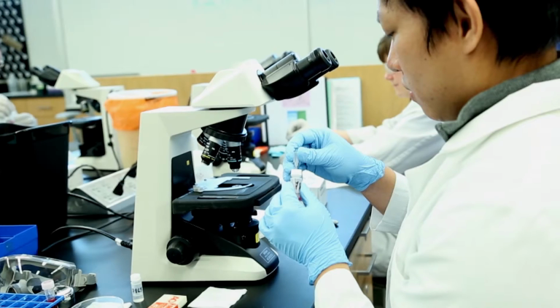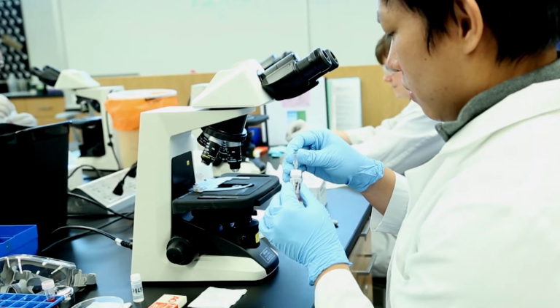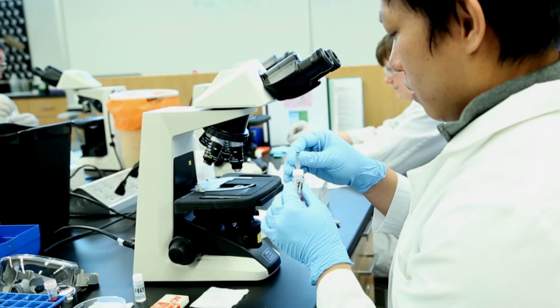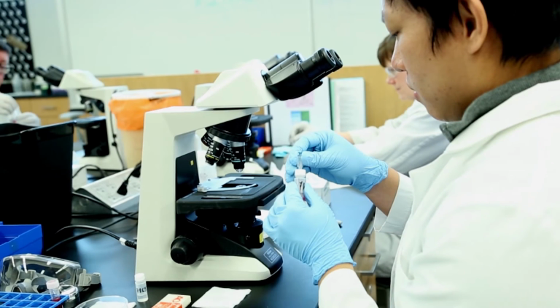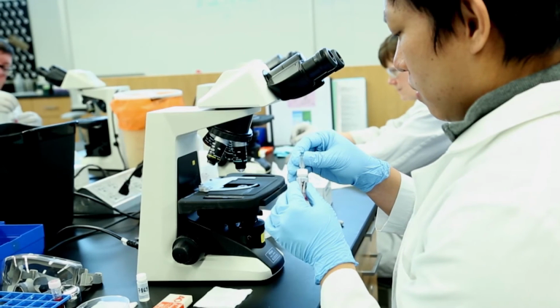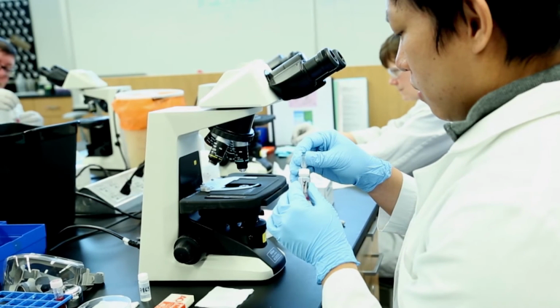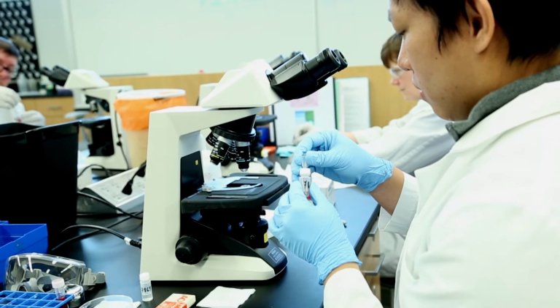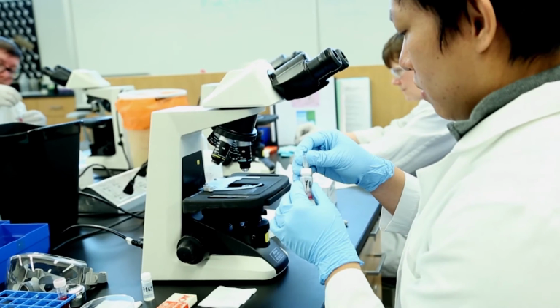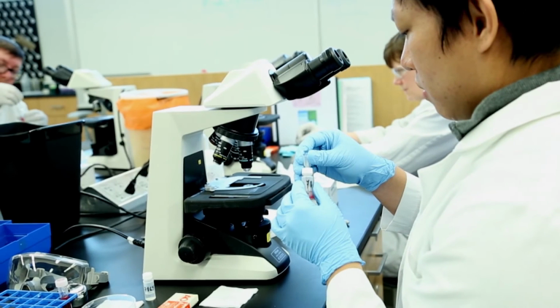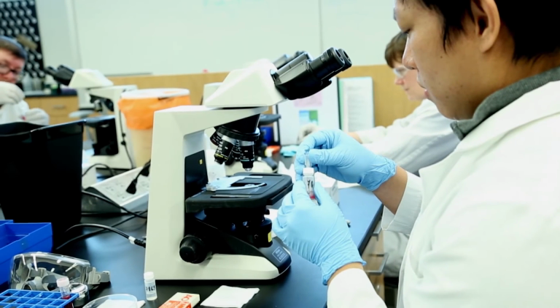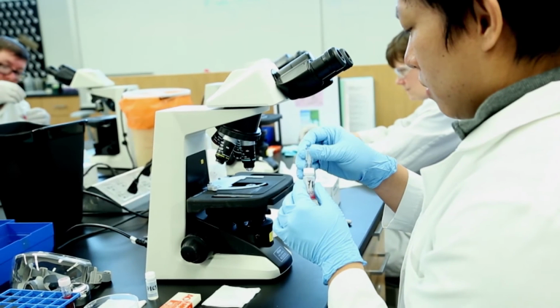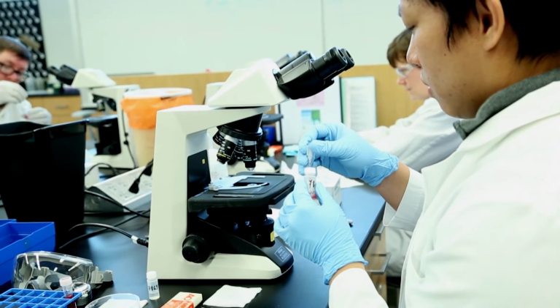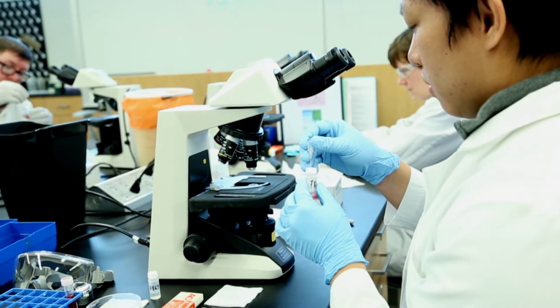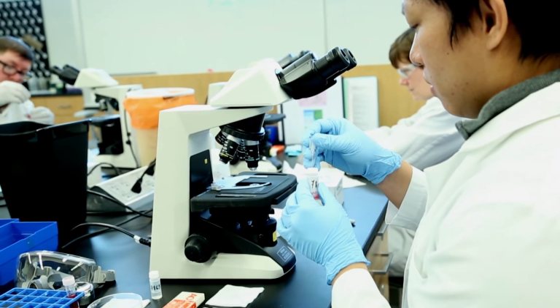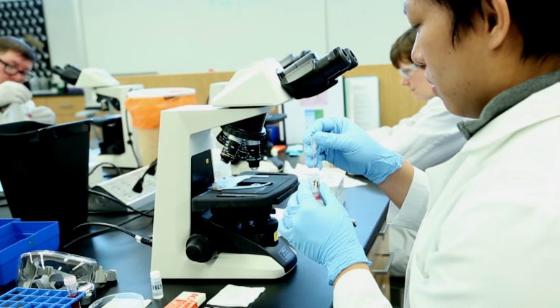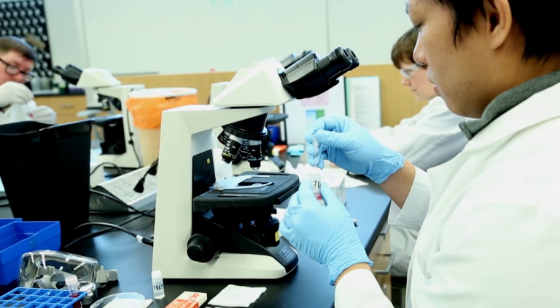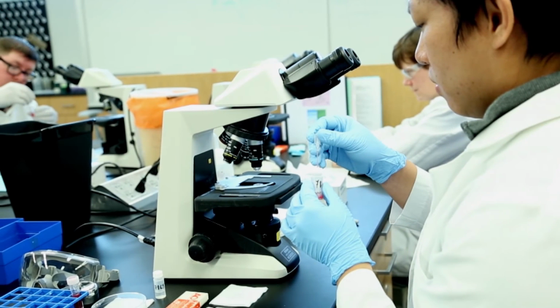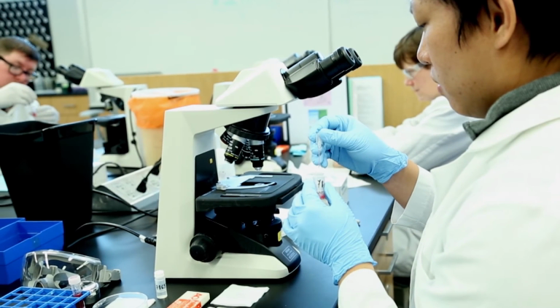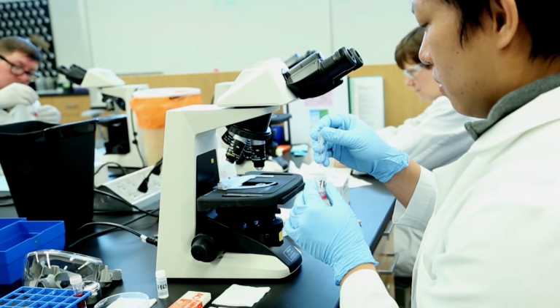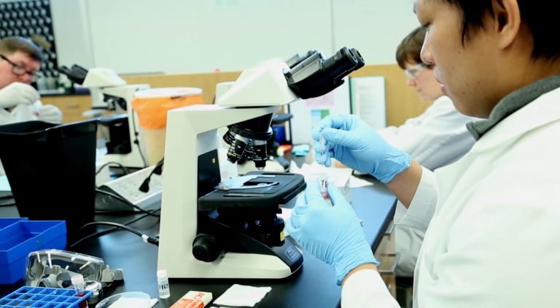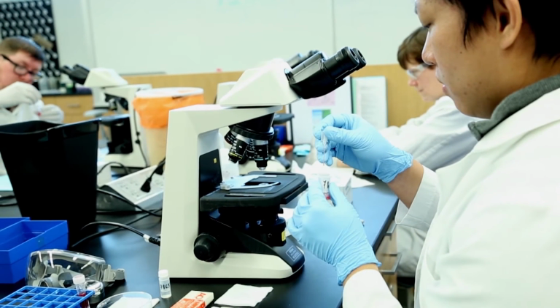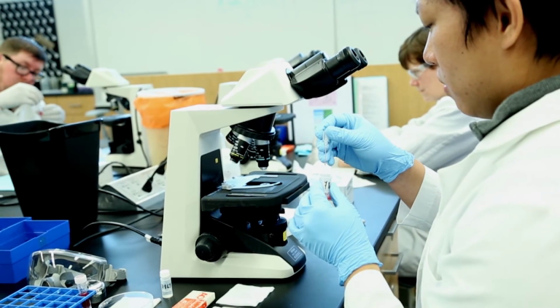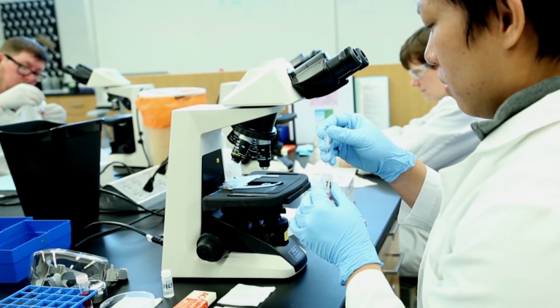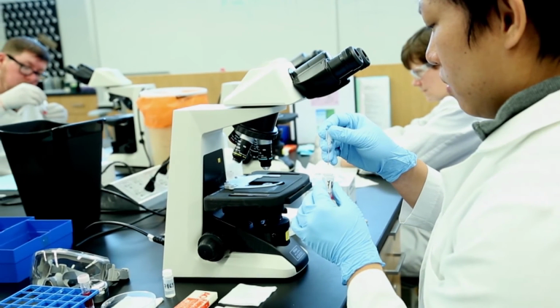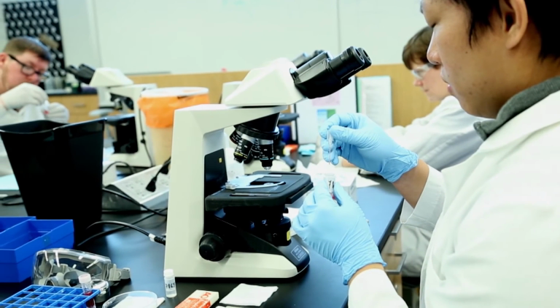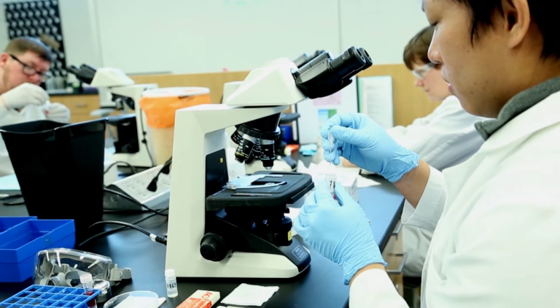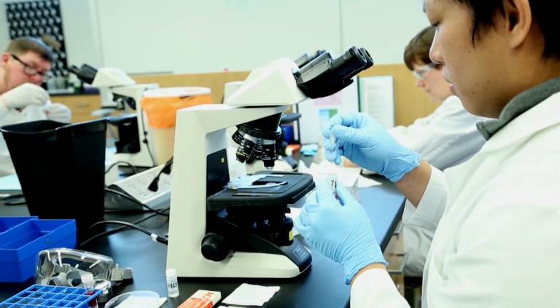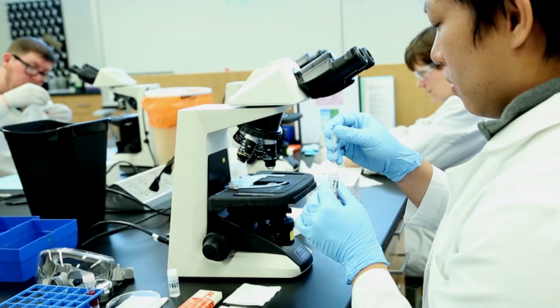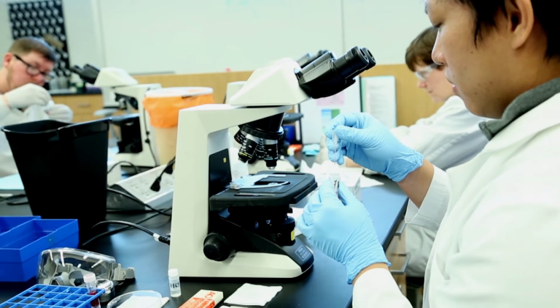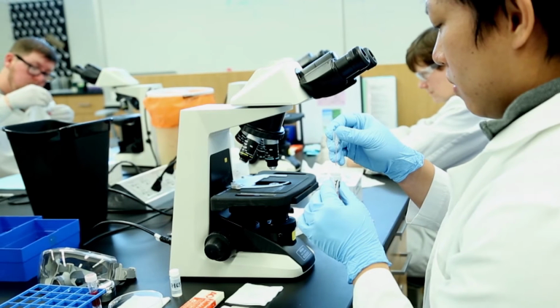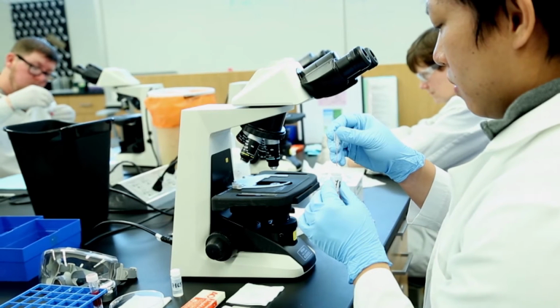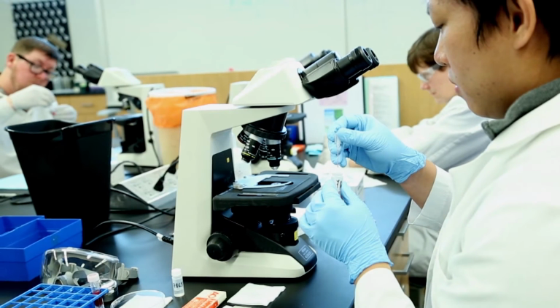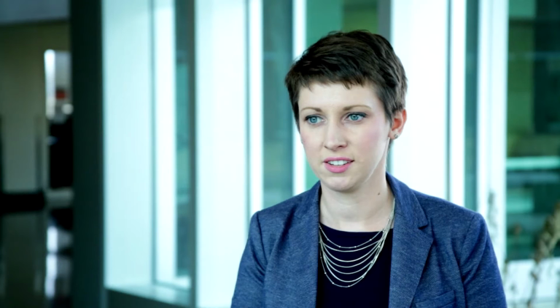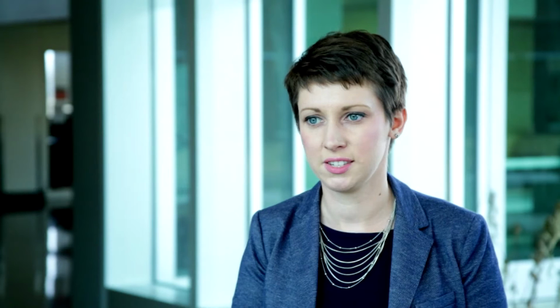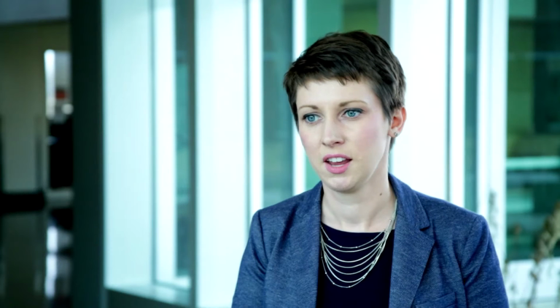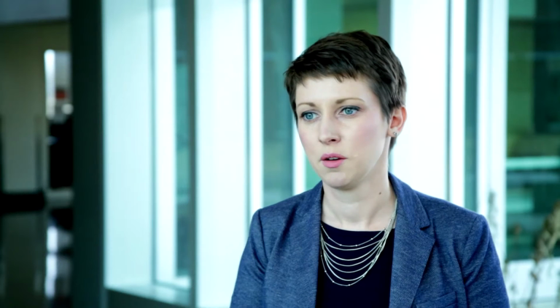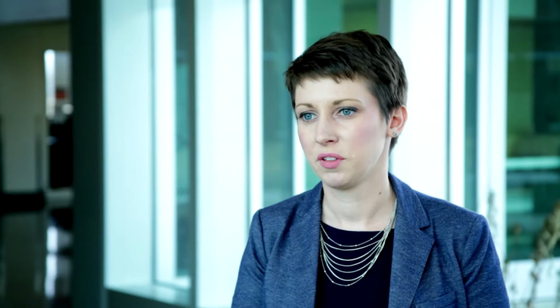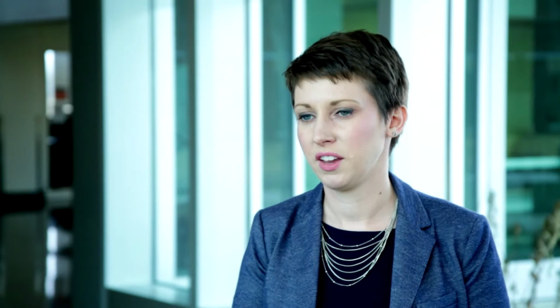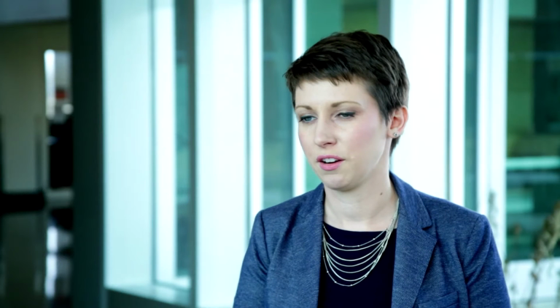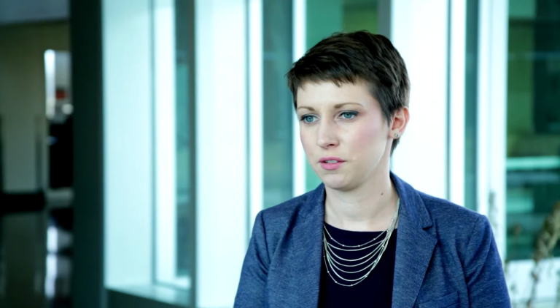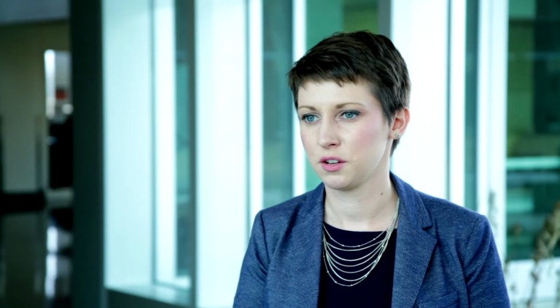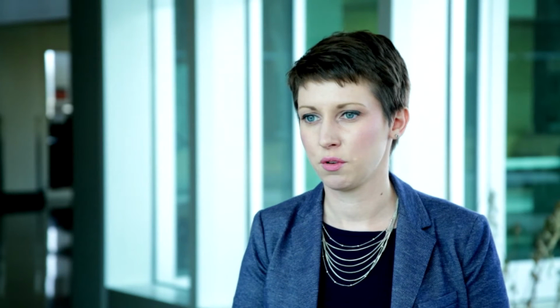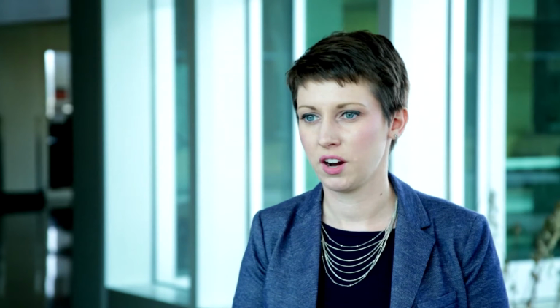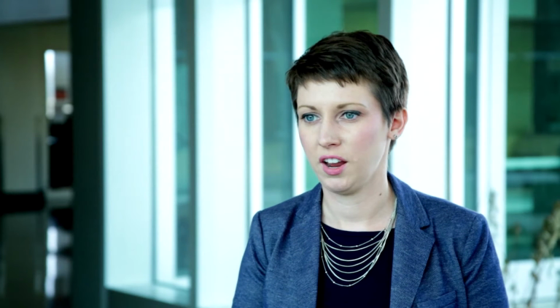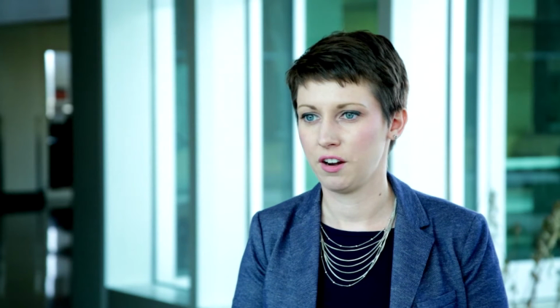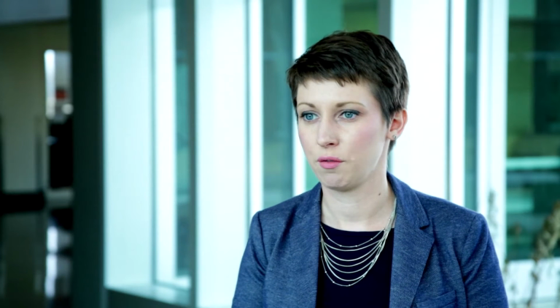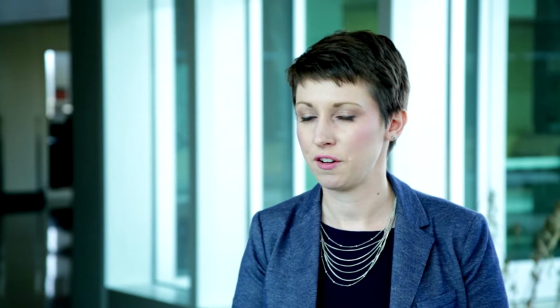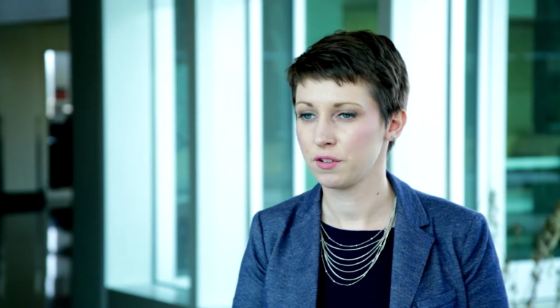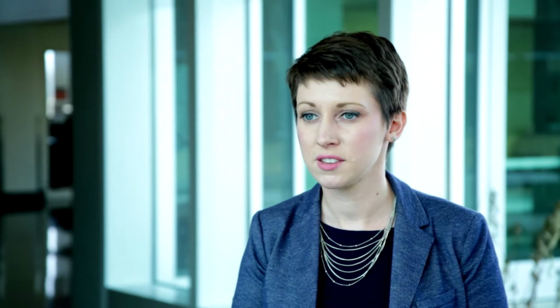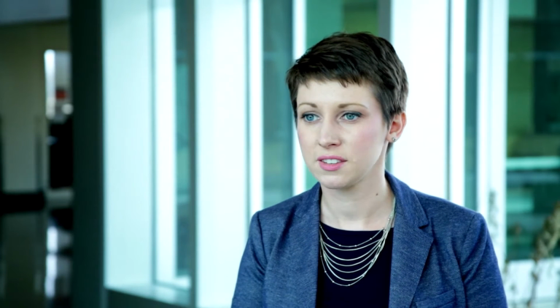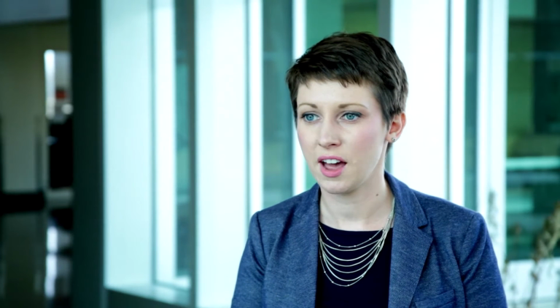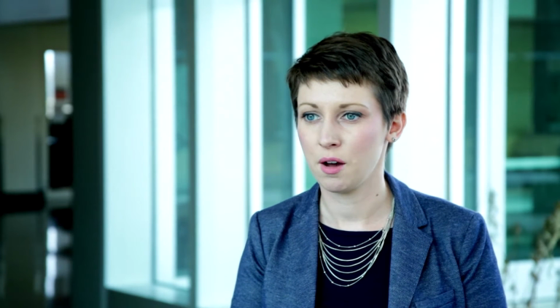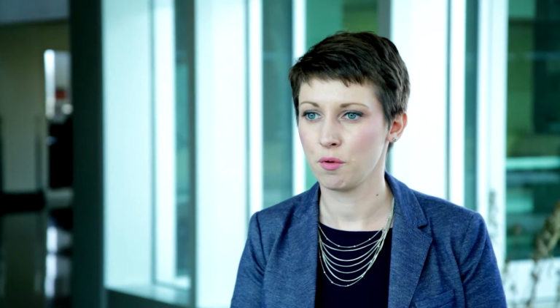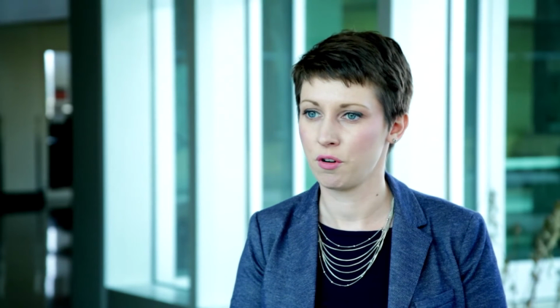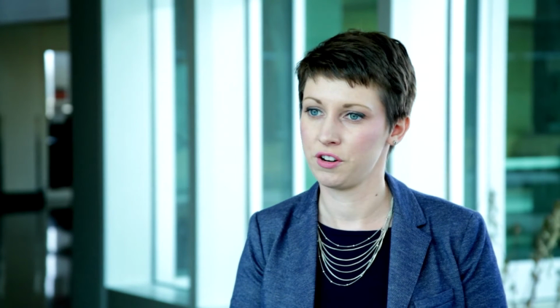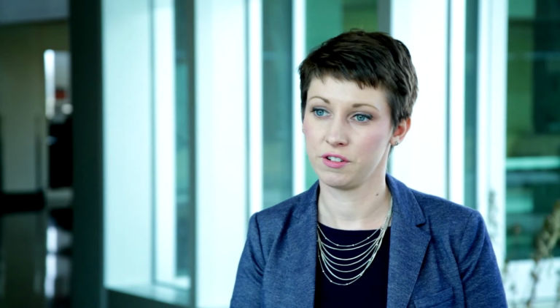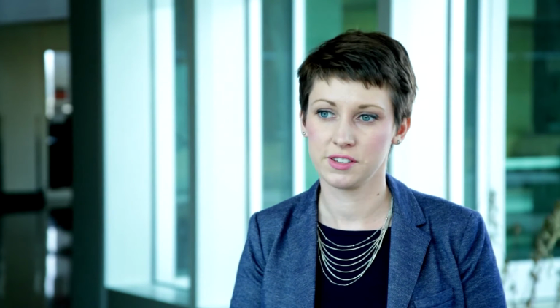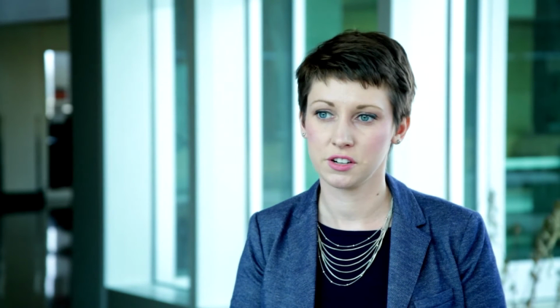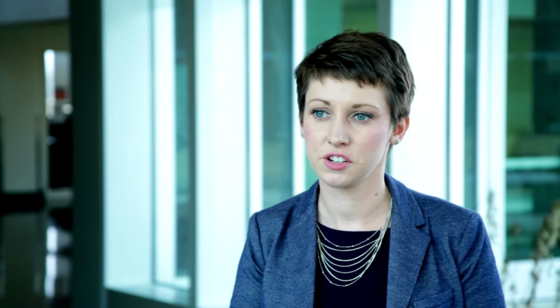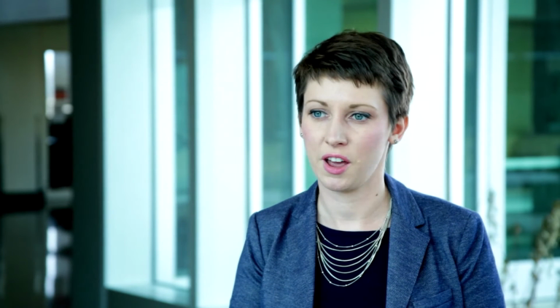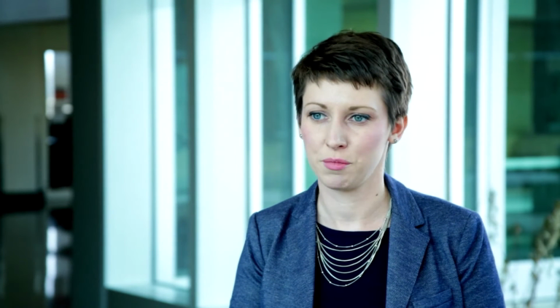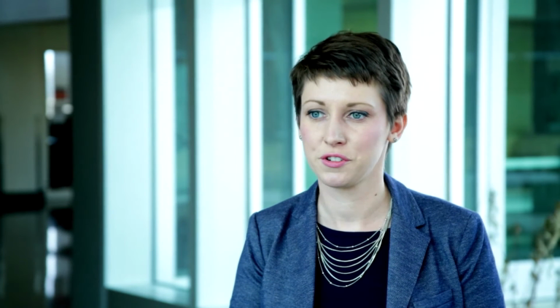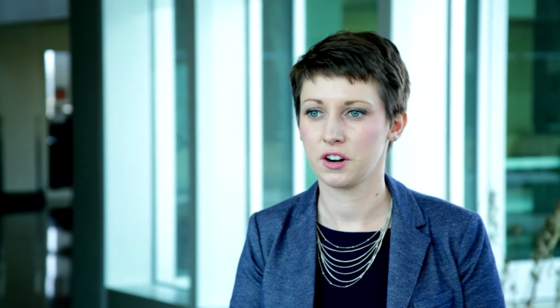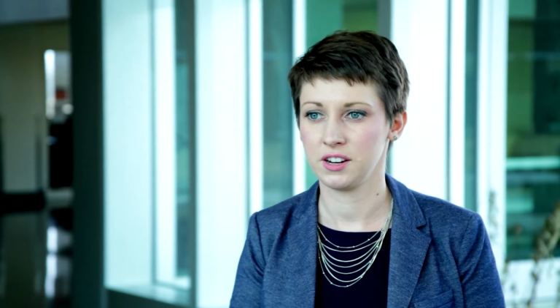MLT graduates most of them end up either in clinics or hospital settings, but they could also work in a reference lab or in research laboratories.